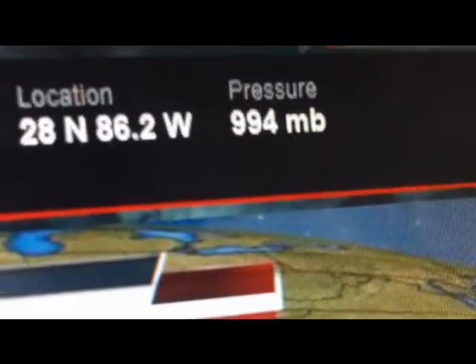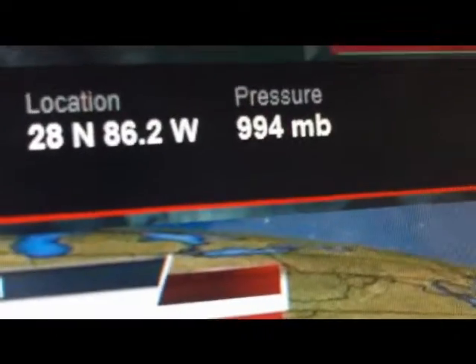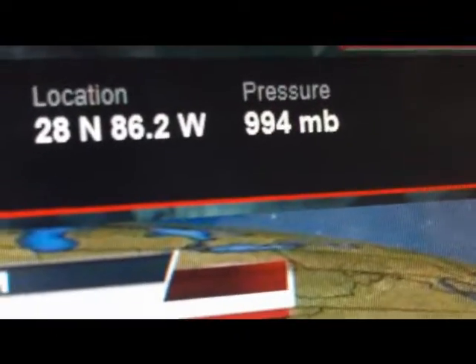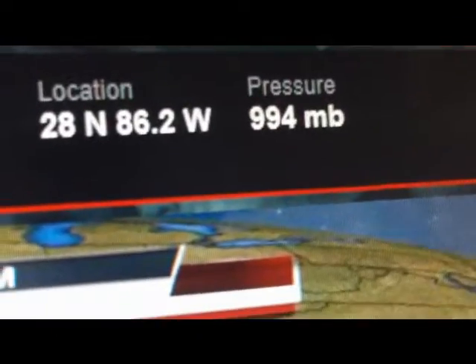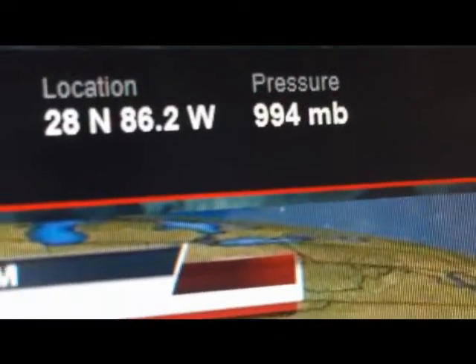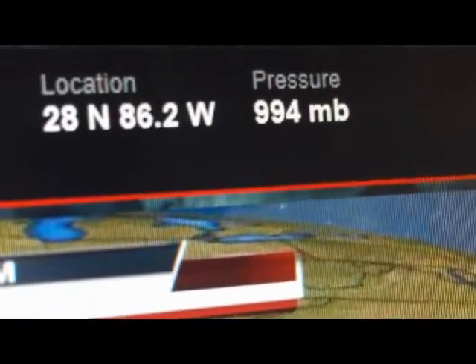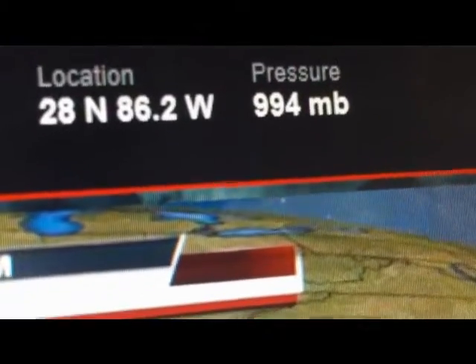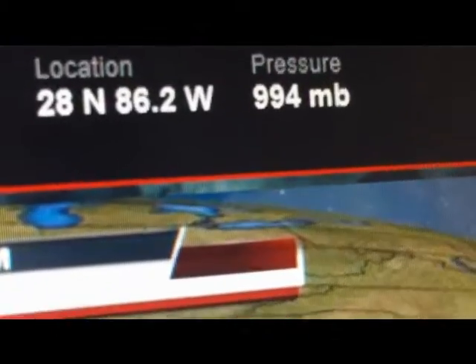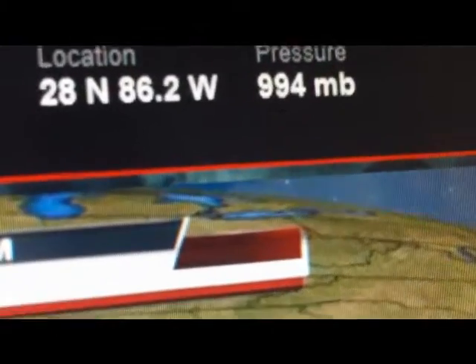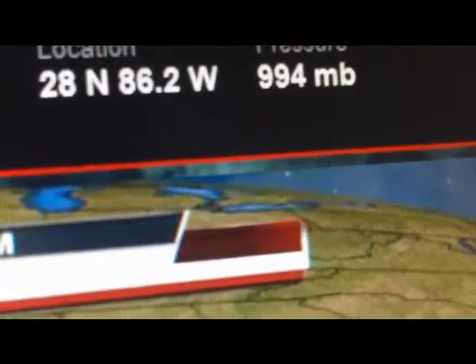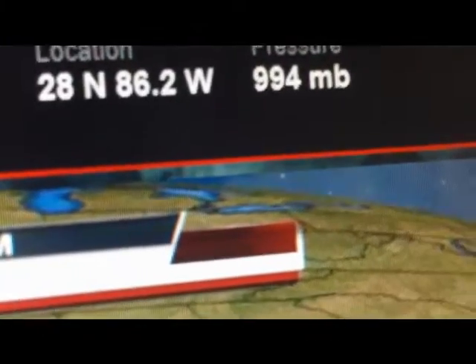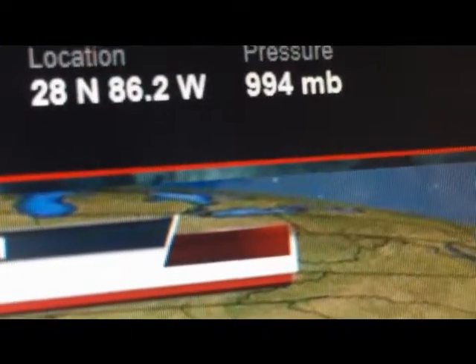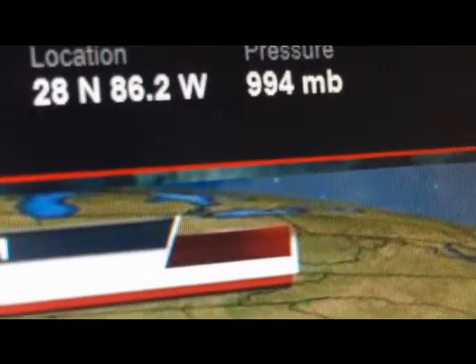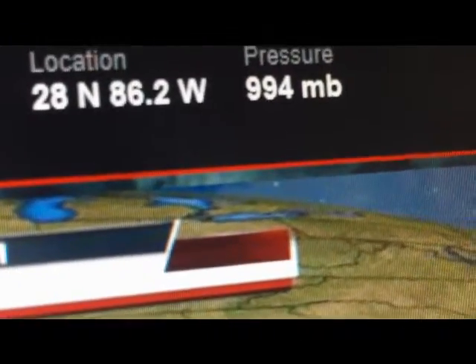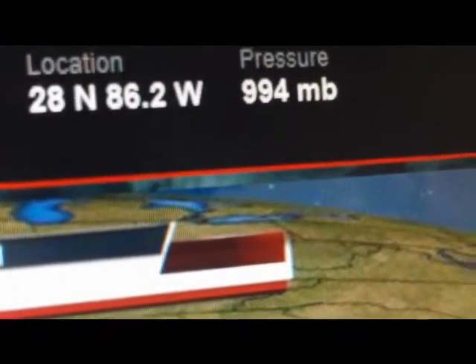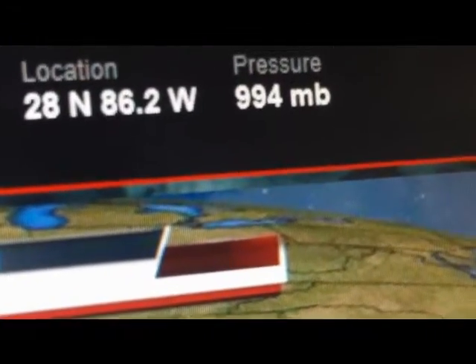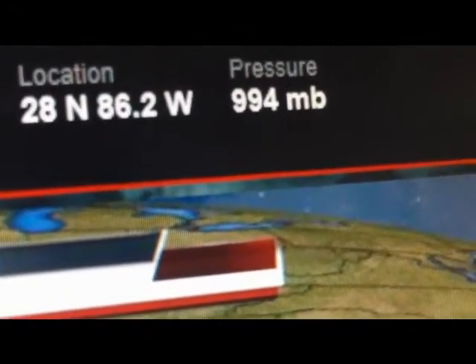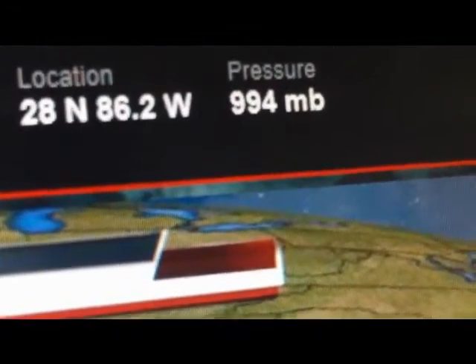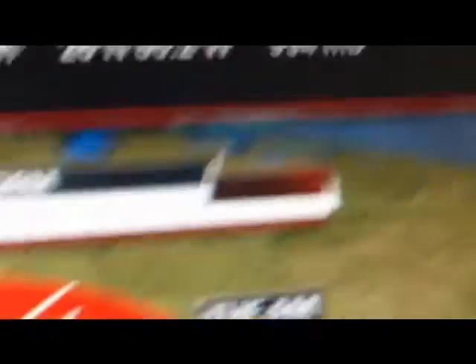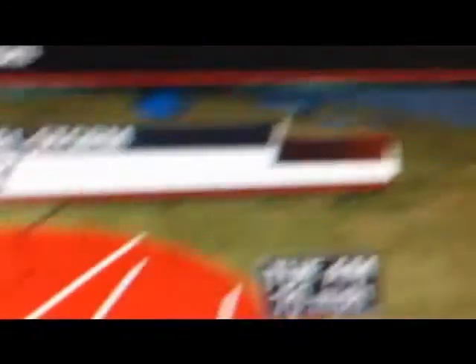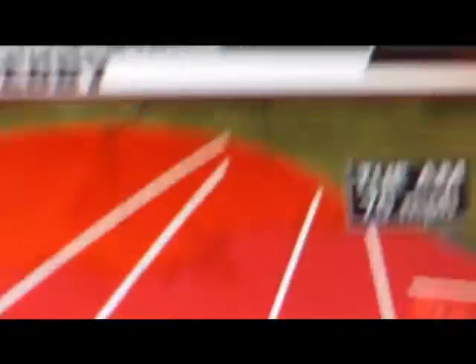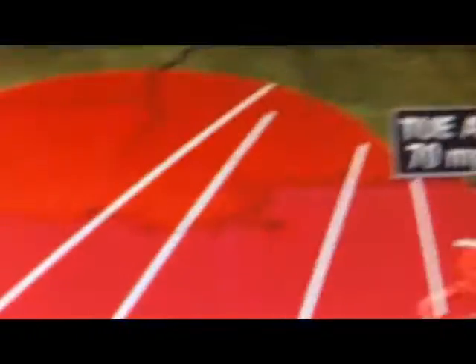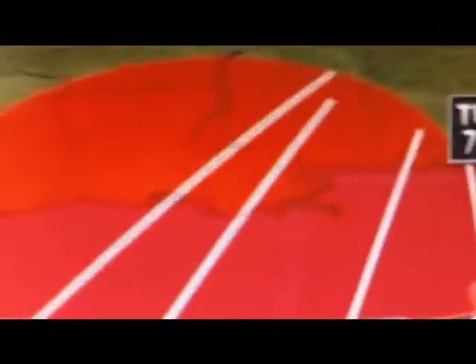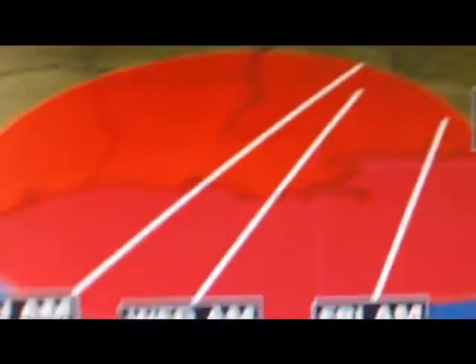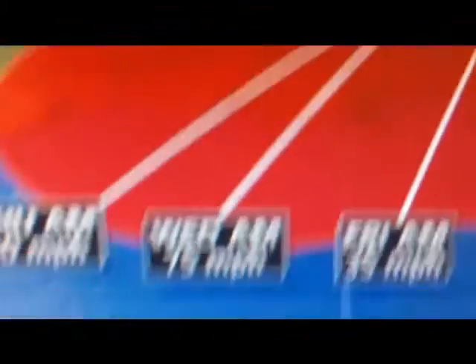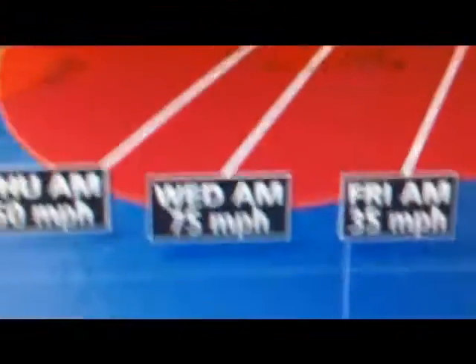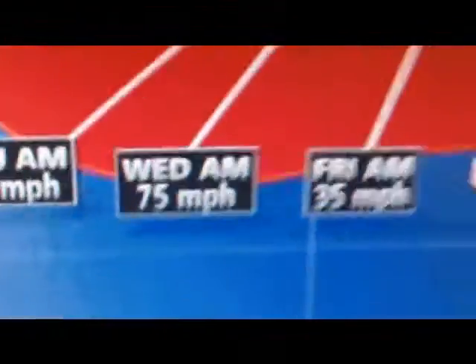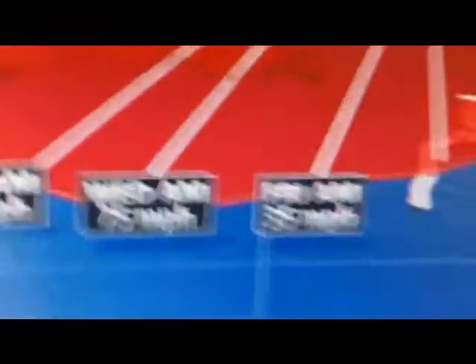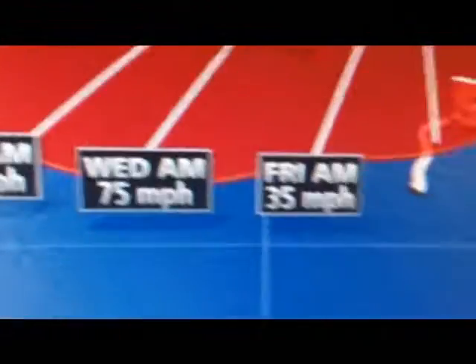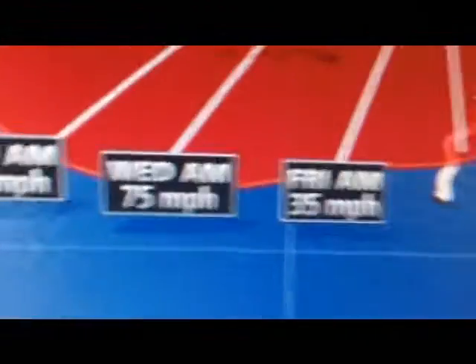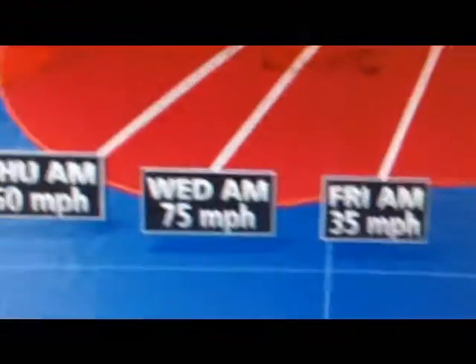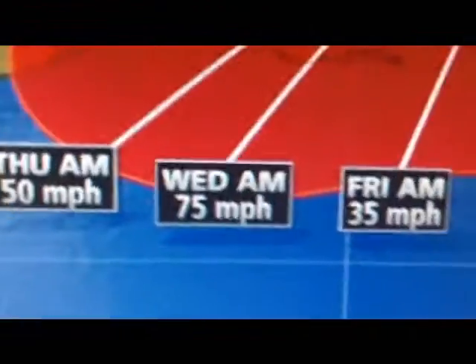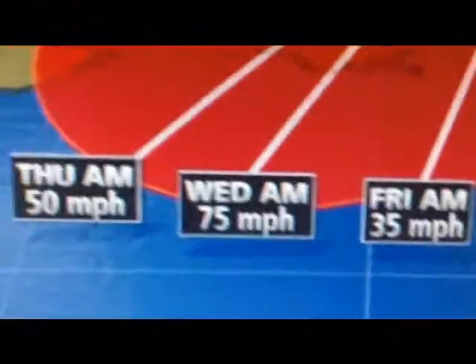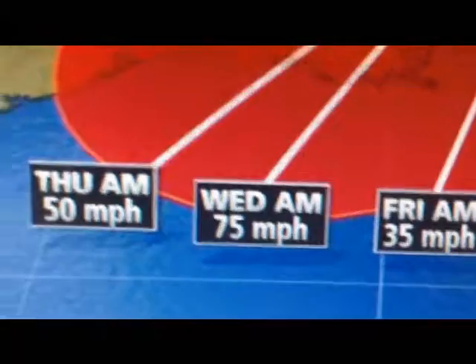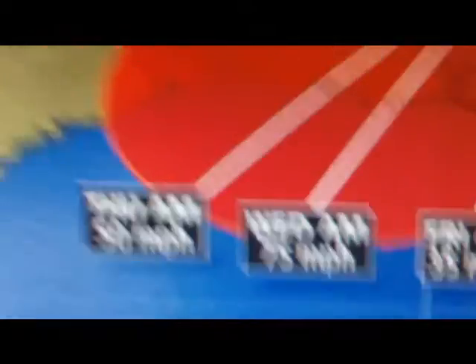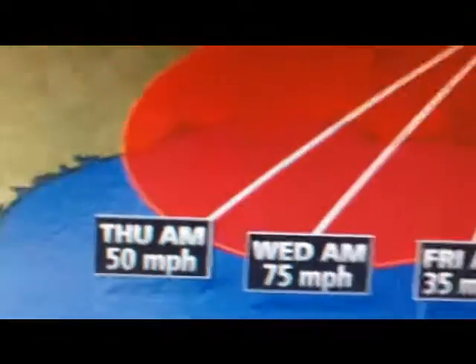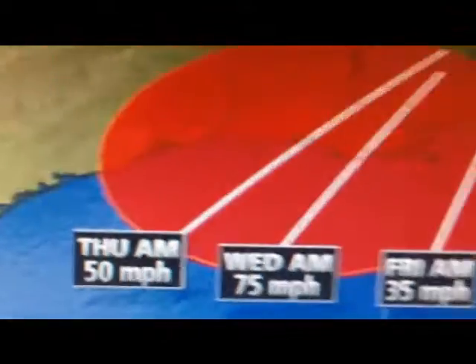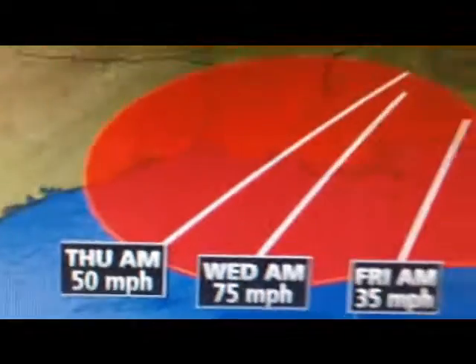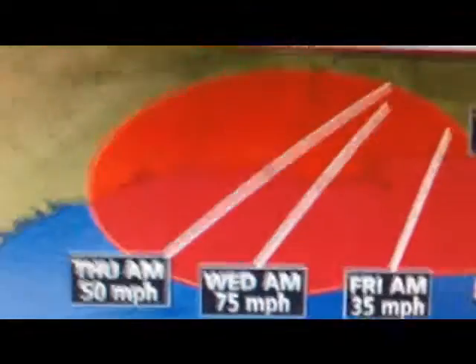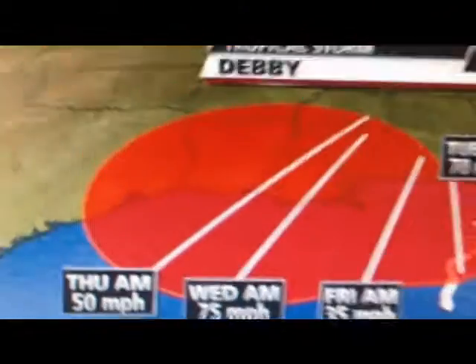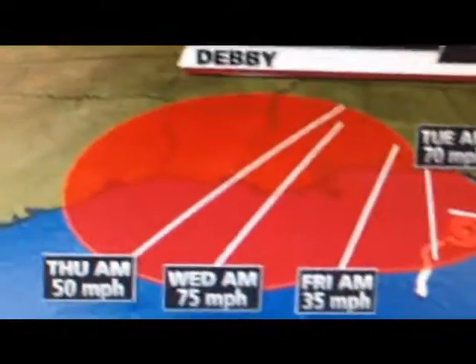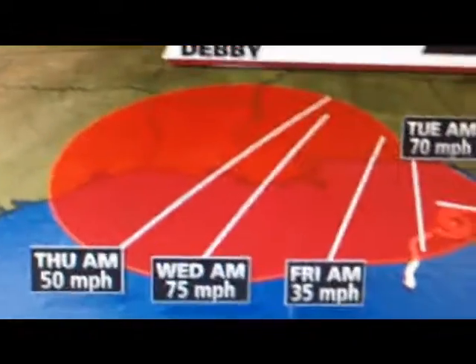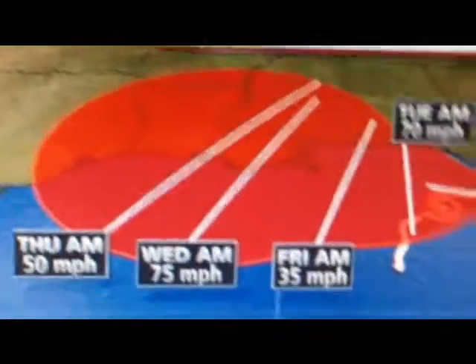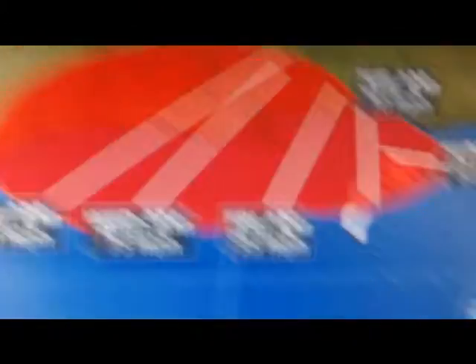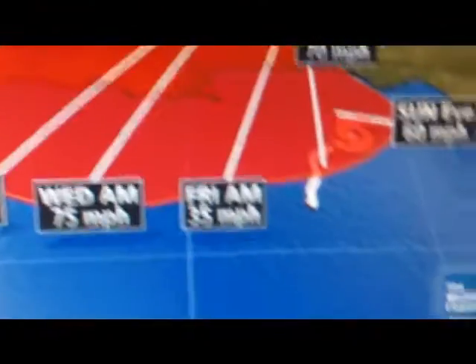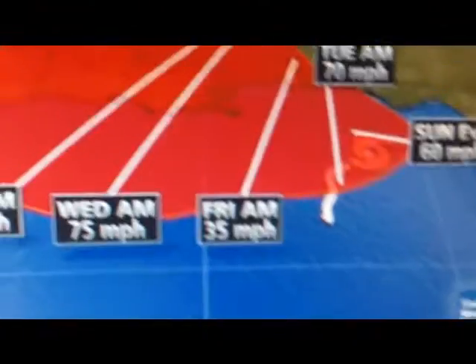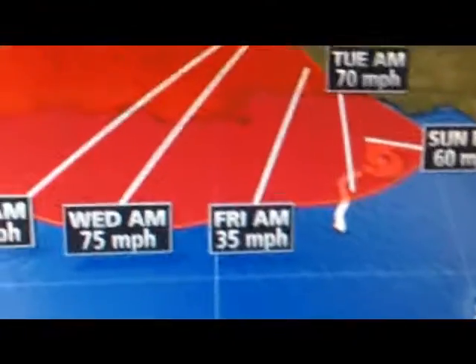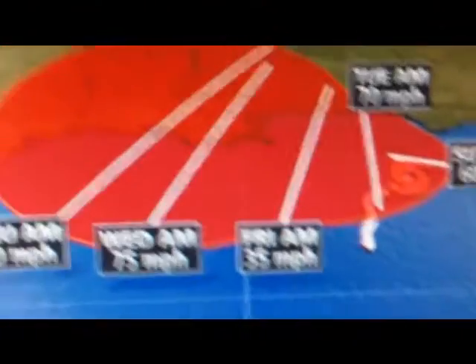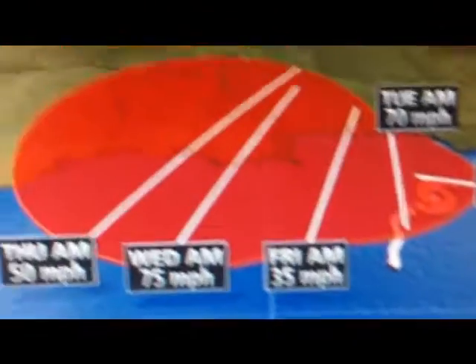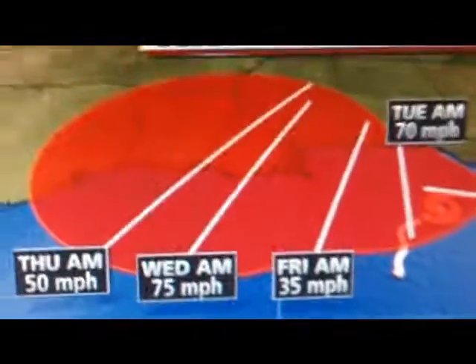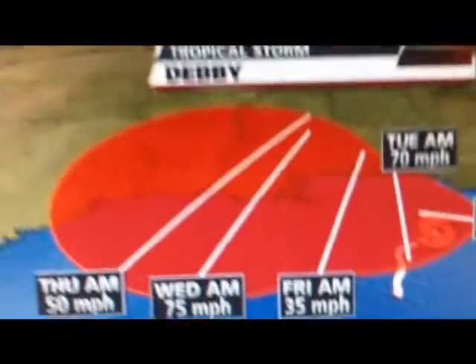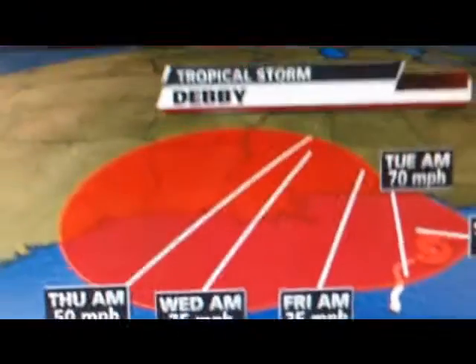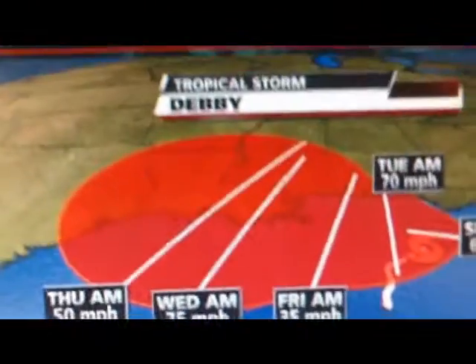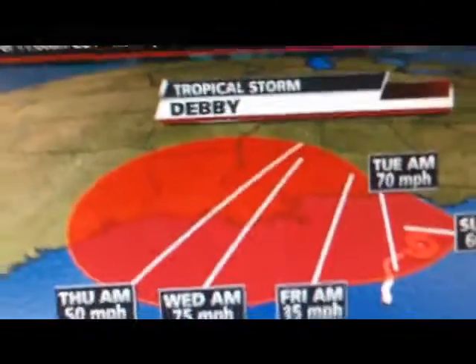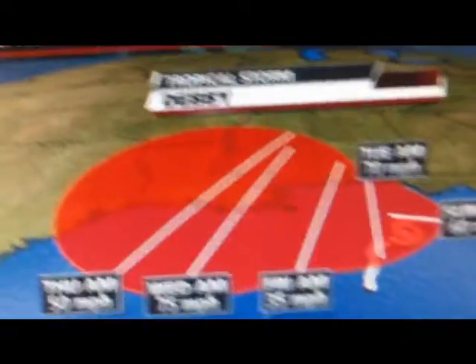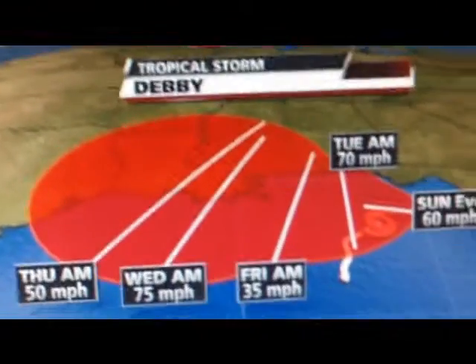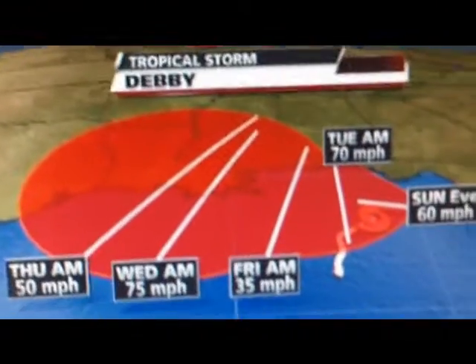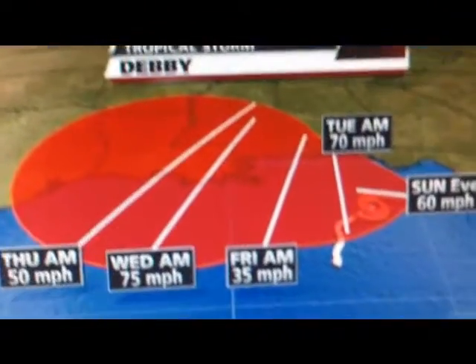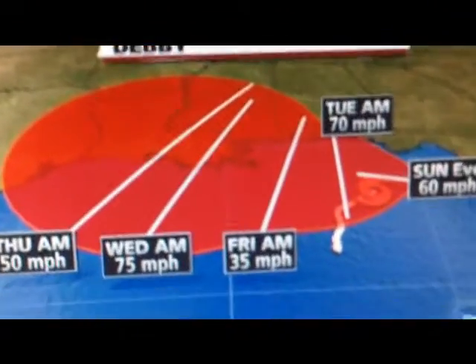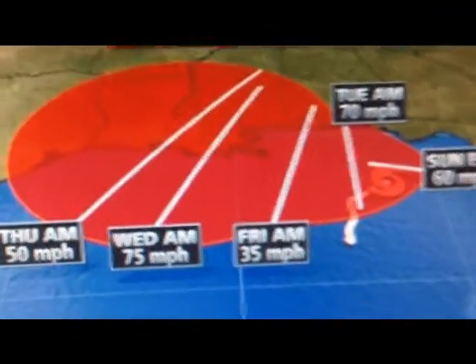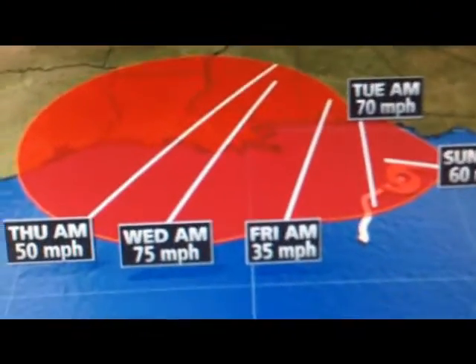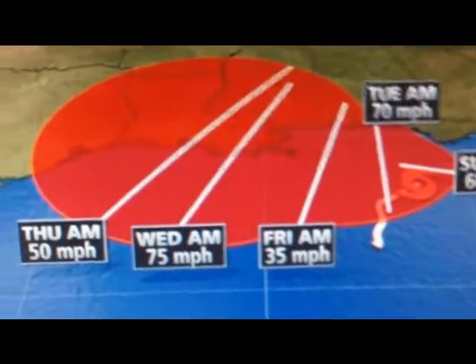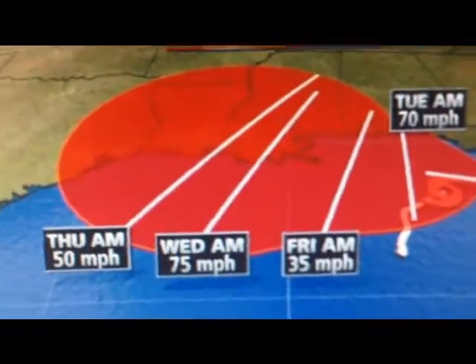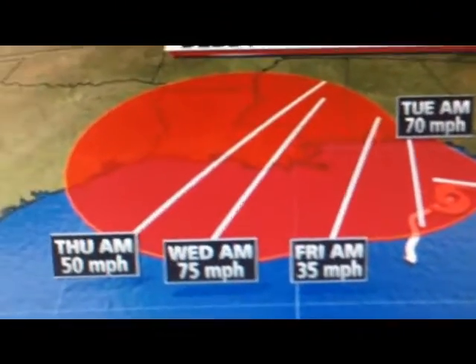Pressure is 994 millibars. This is going to be a threat to the Gulf of Mexico.